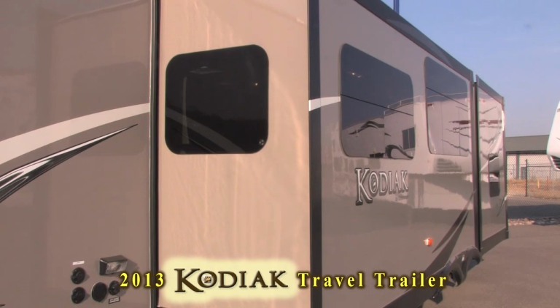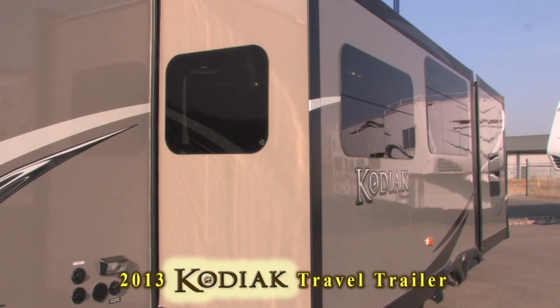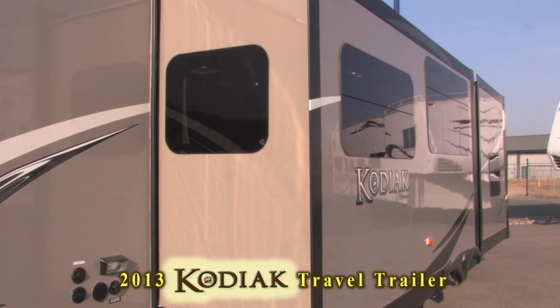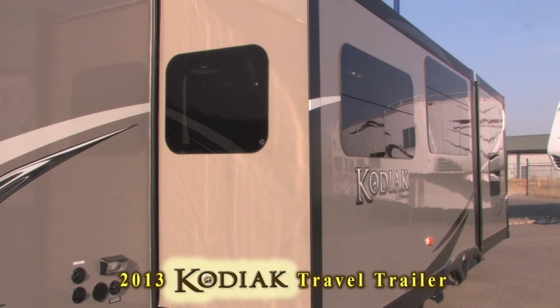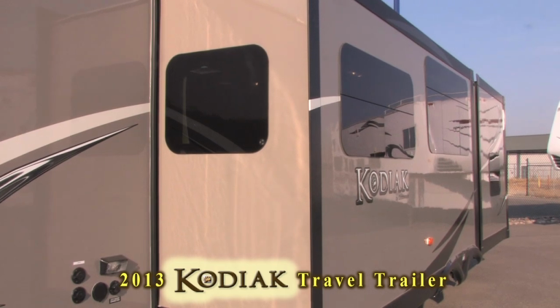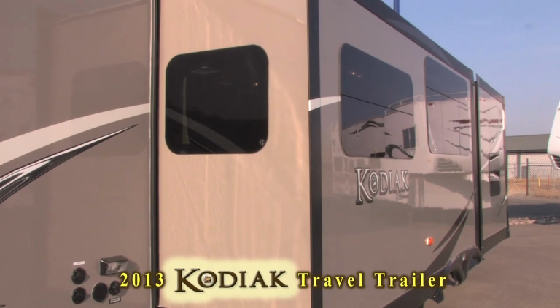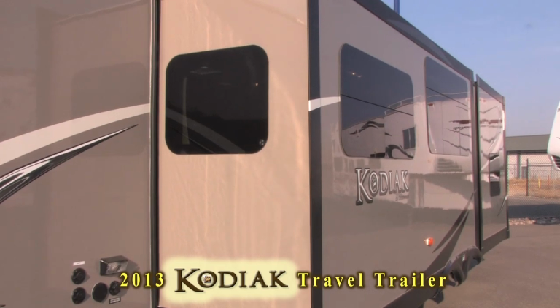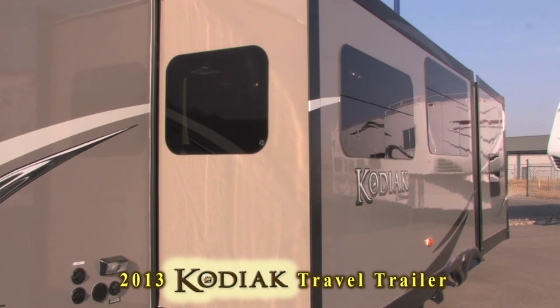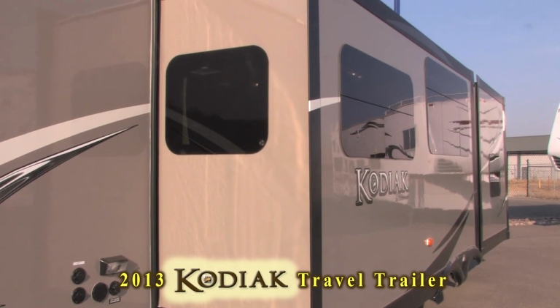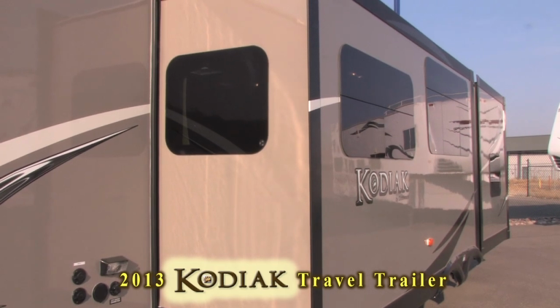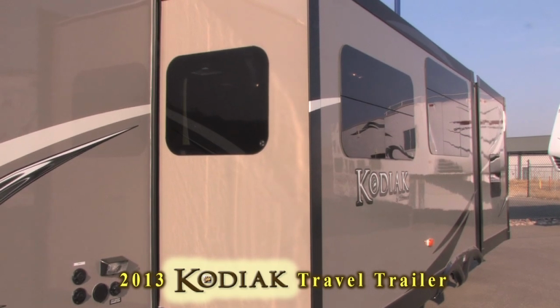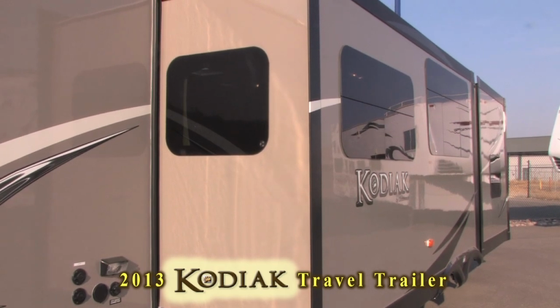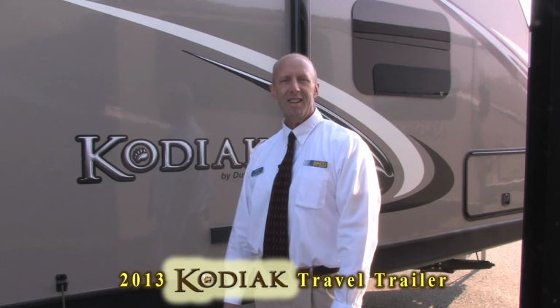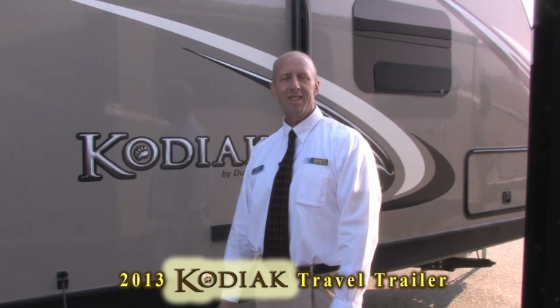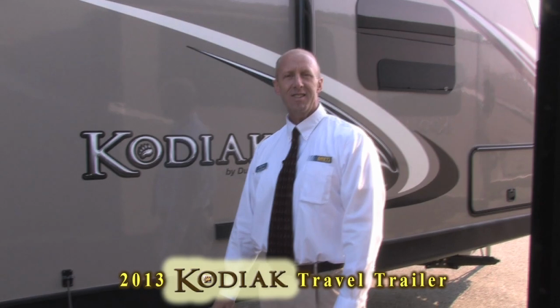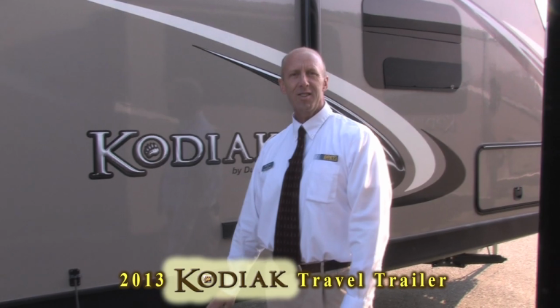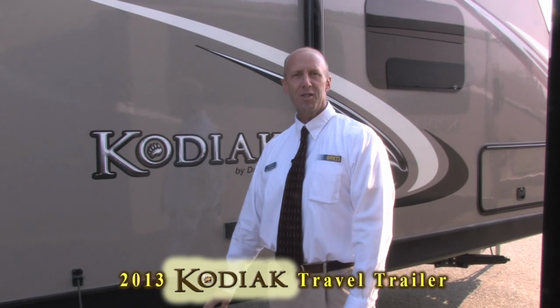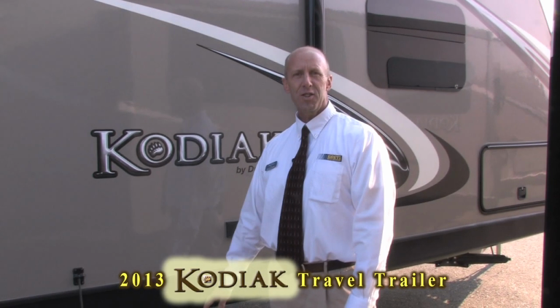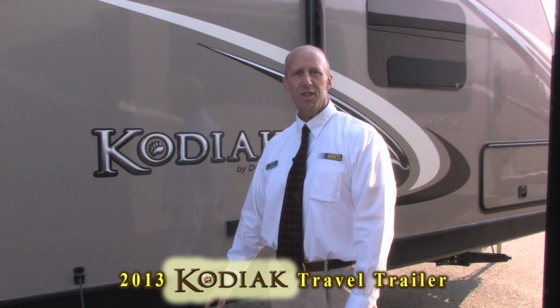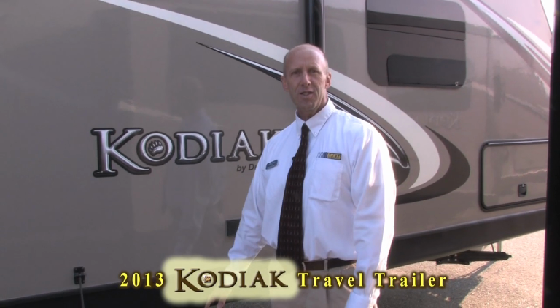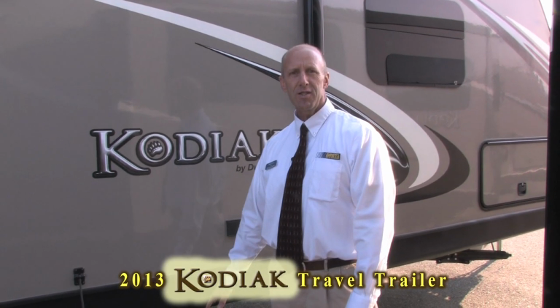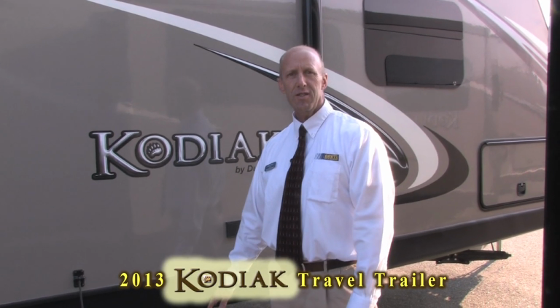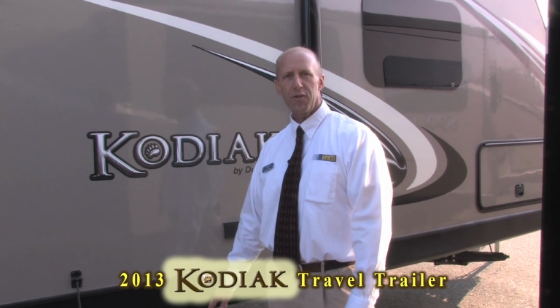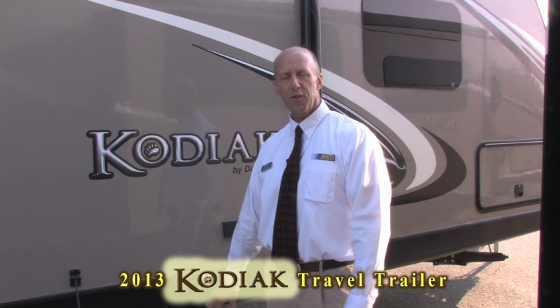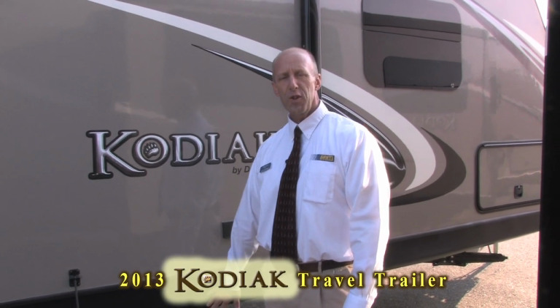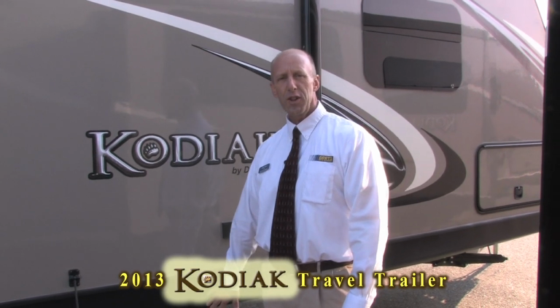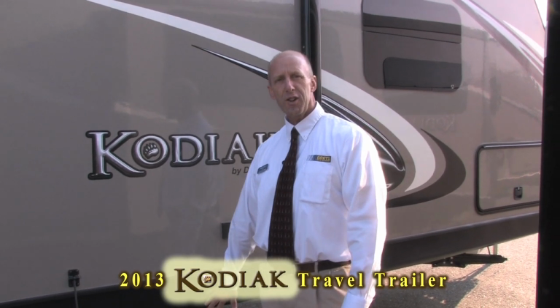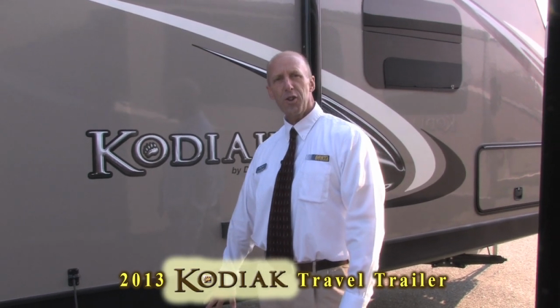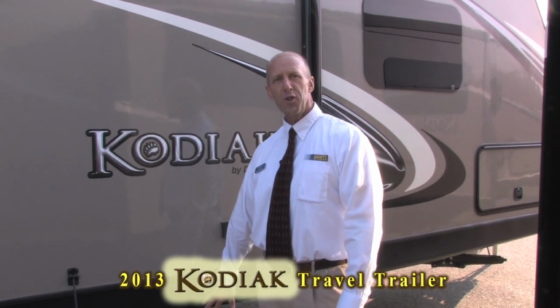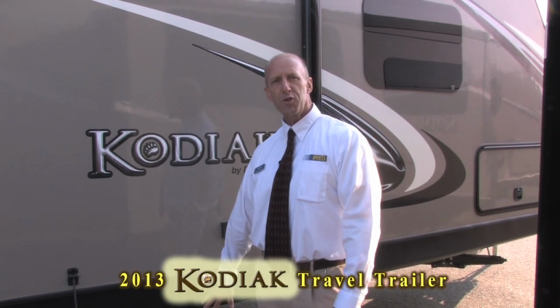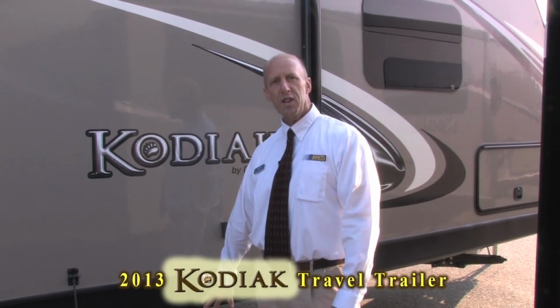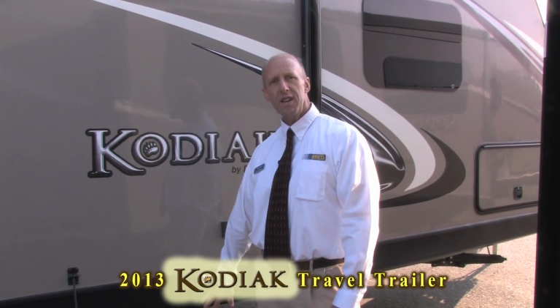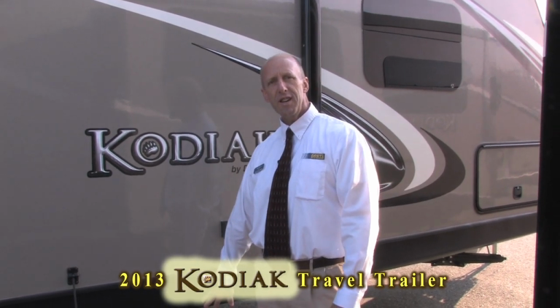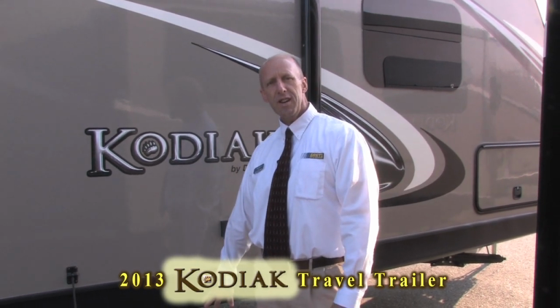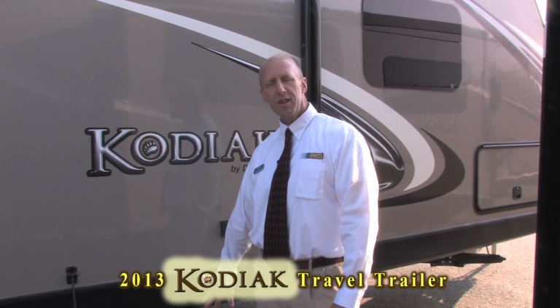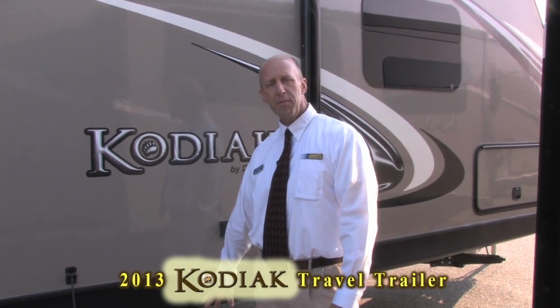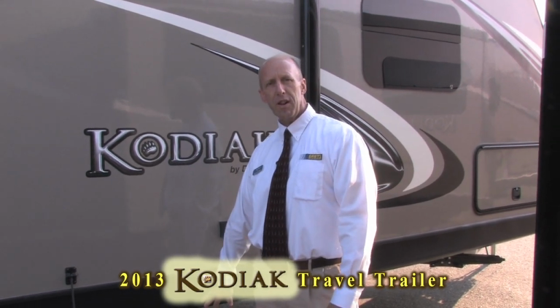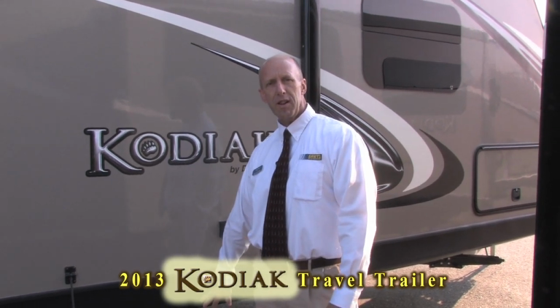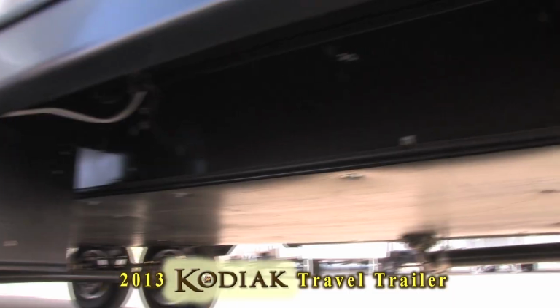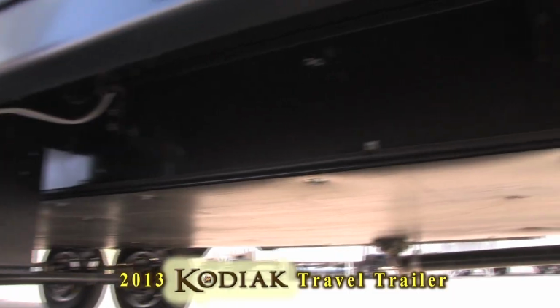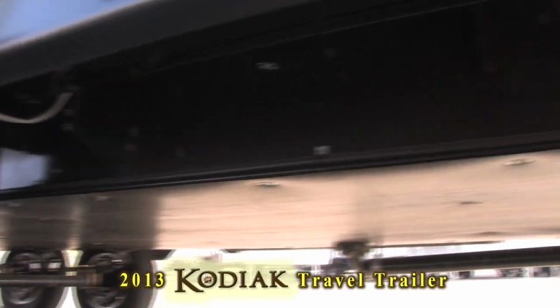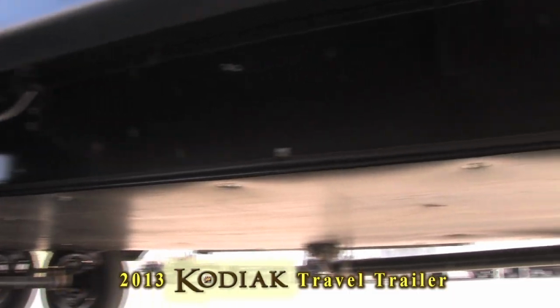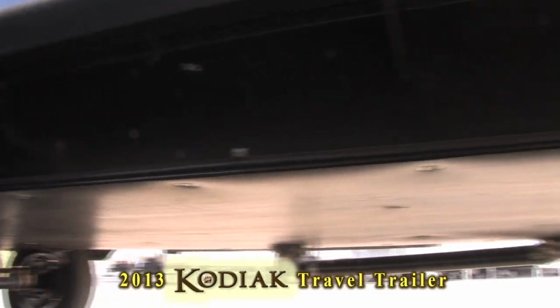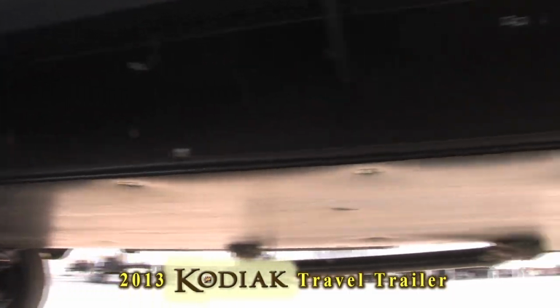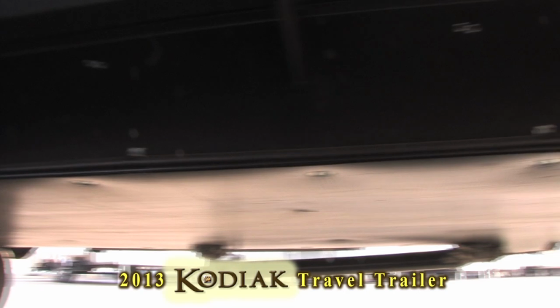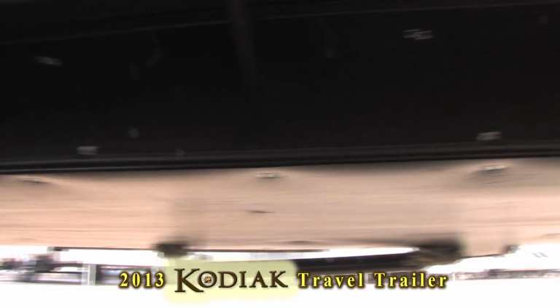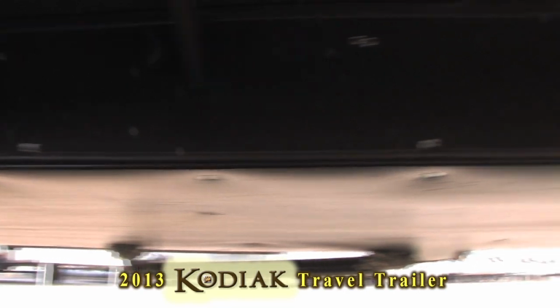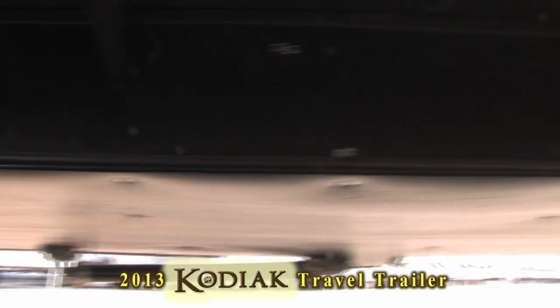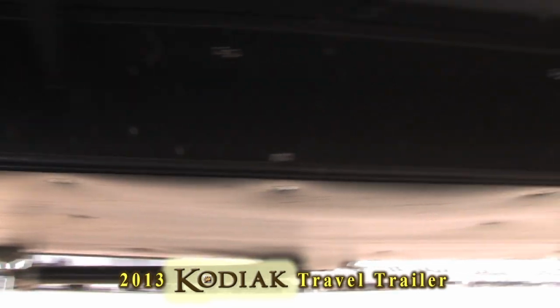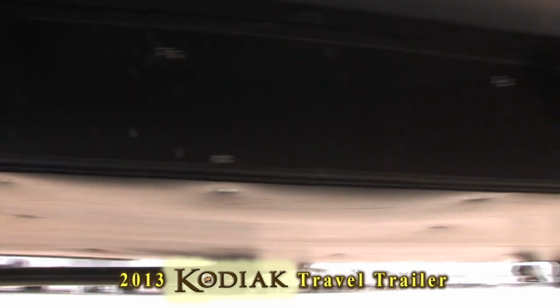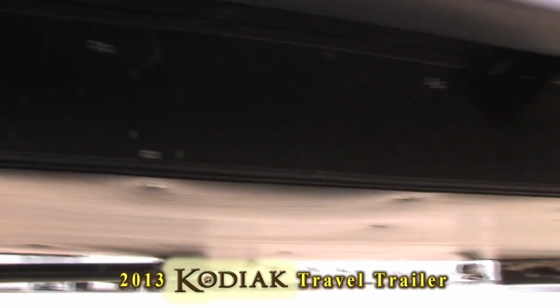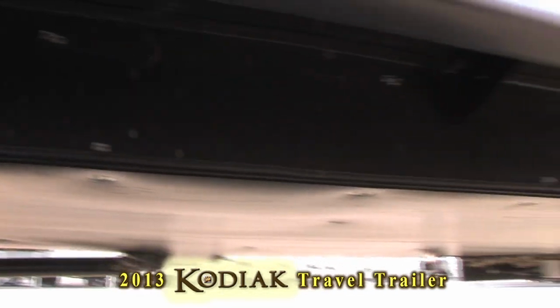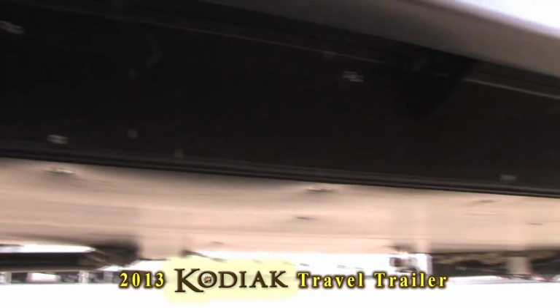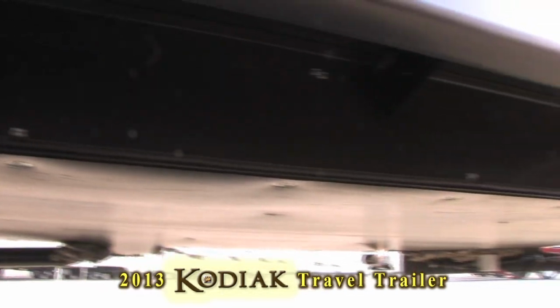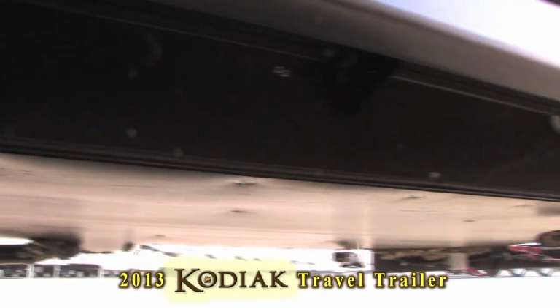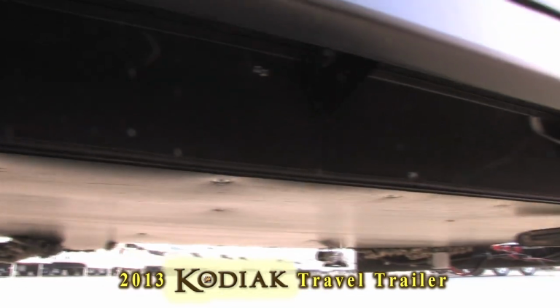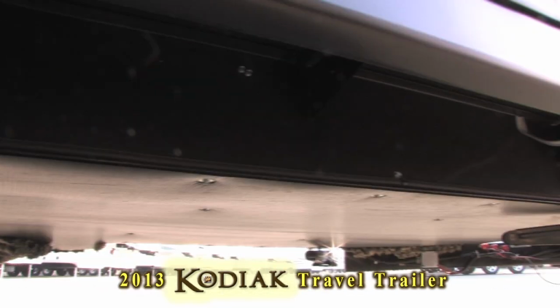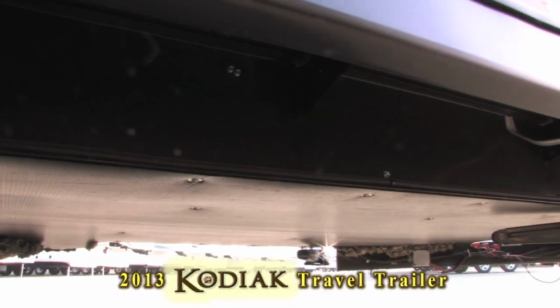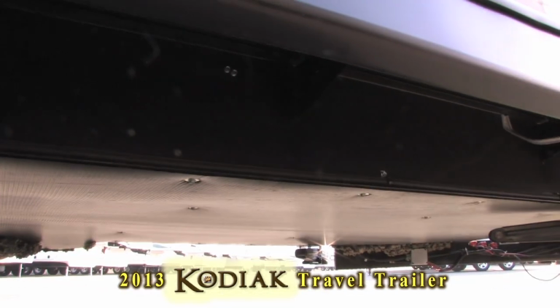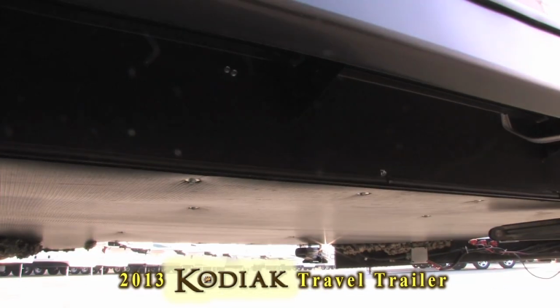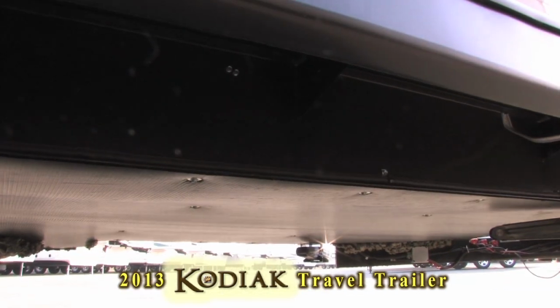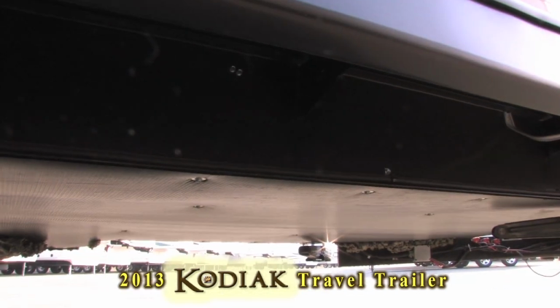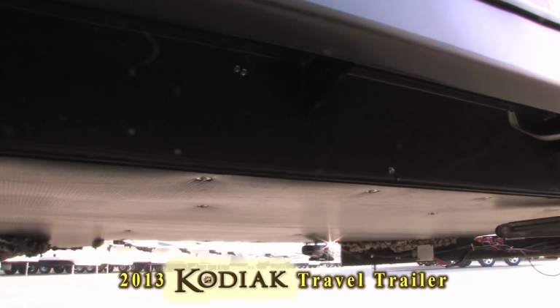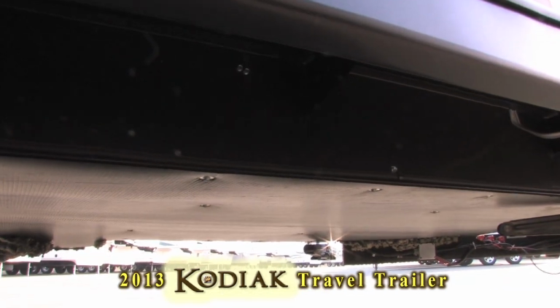If you like camping late into the season, the fully enclosed heated underbelly will help keep you warm during those cold fall nights.